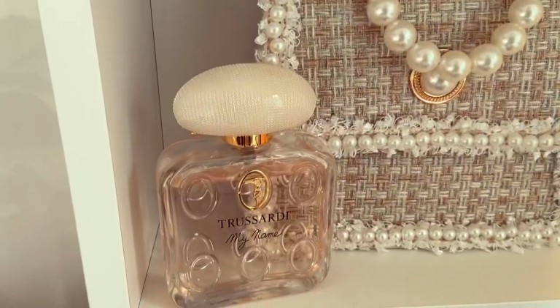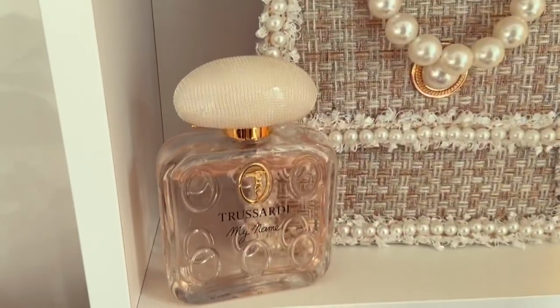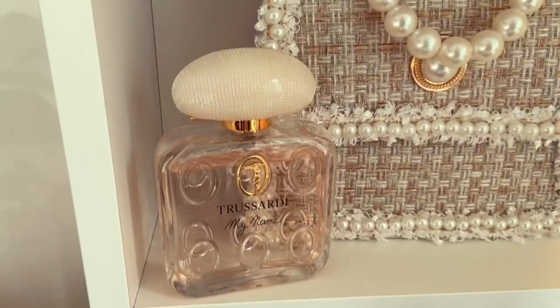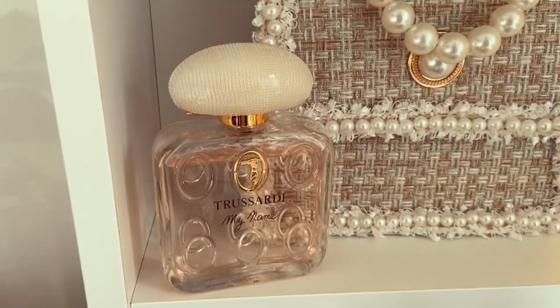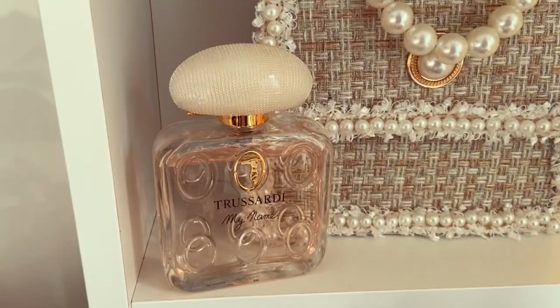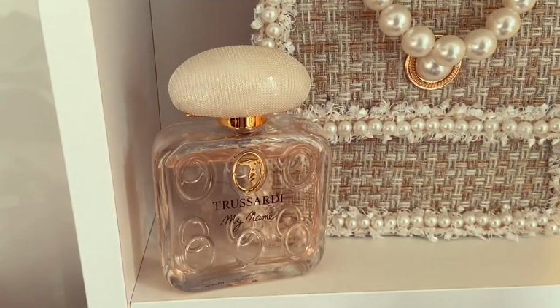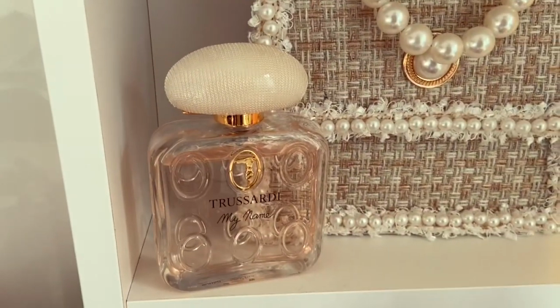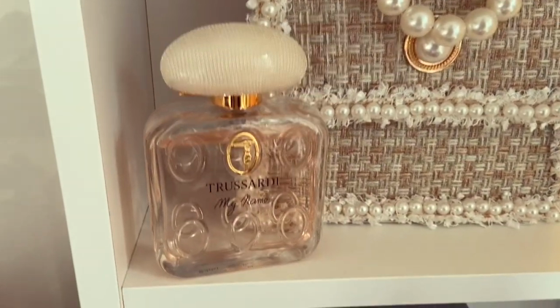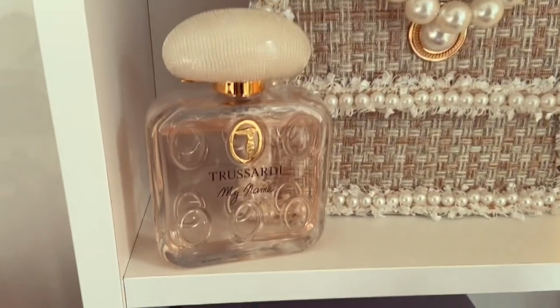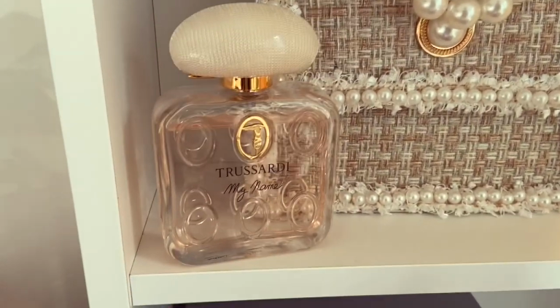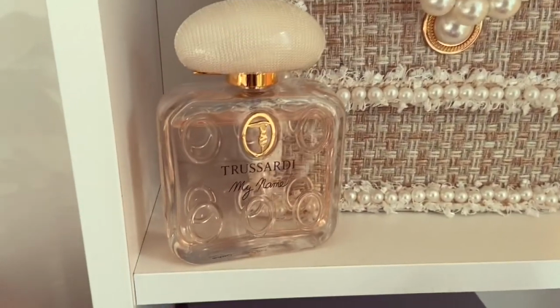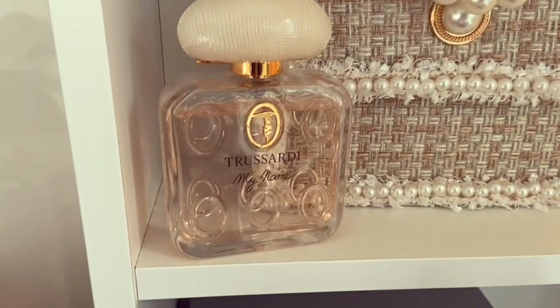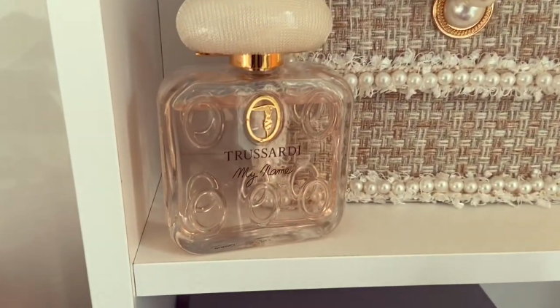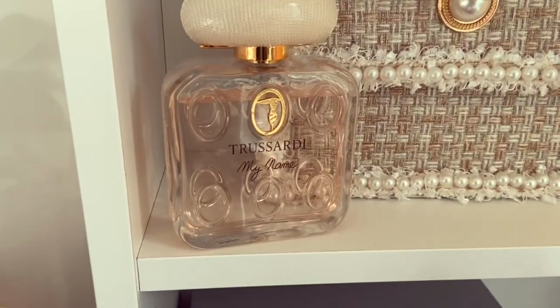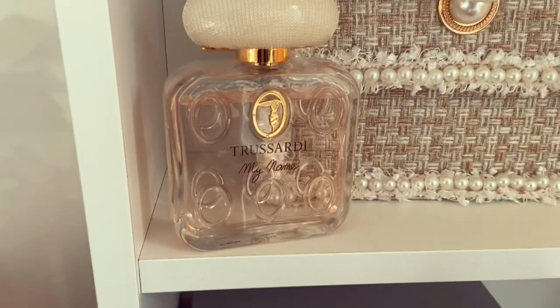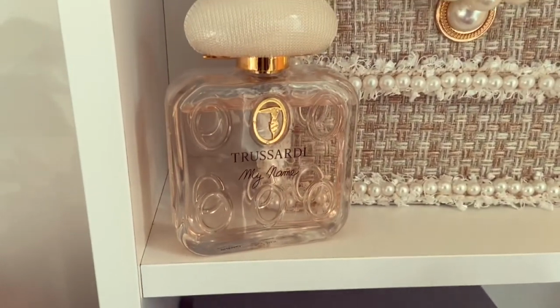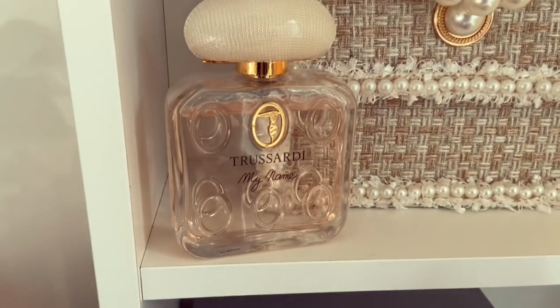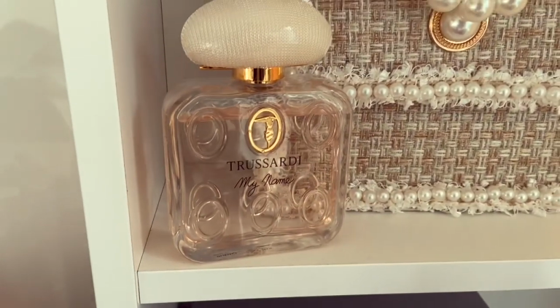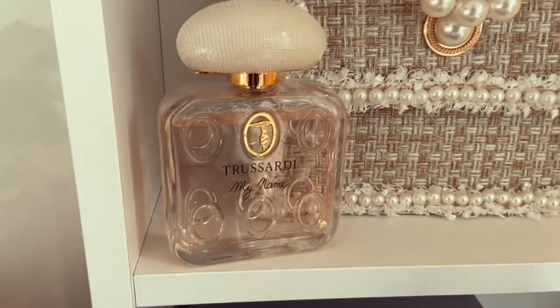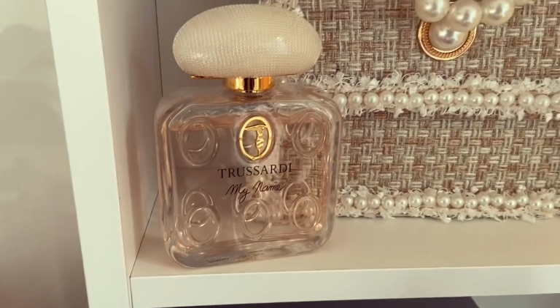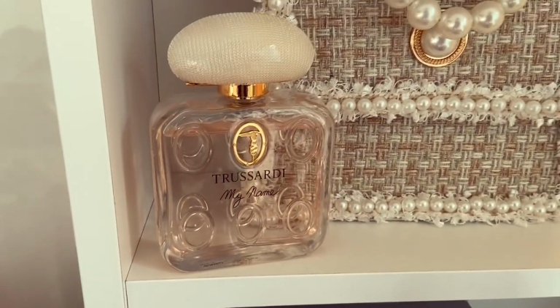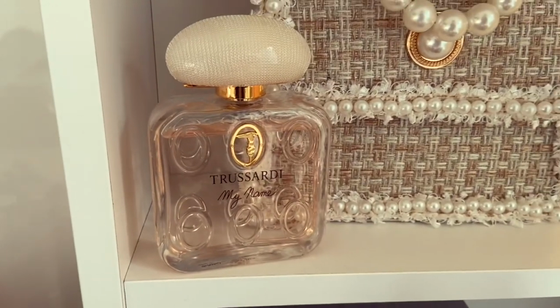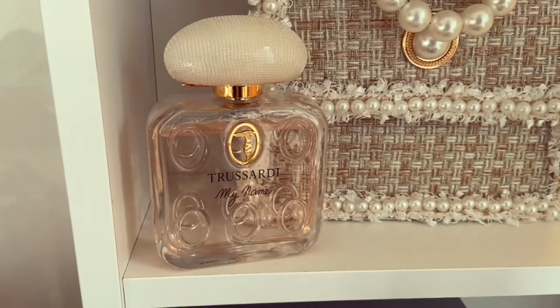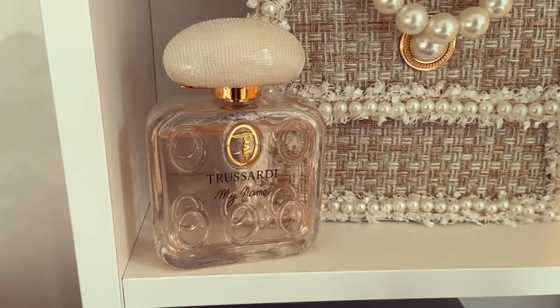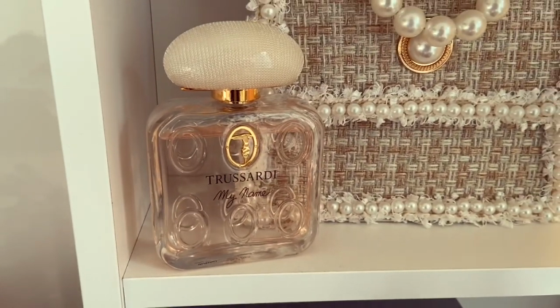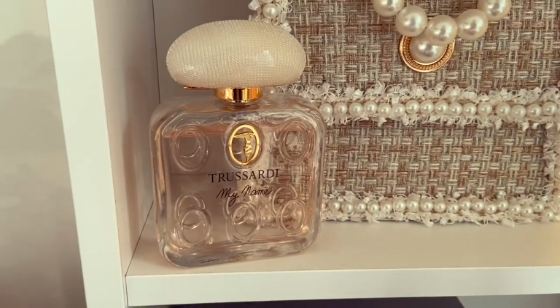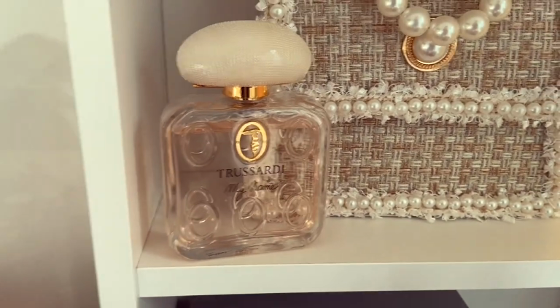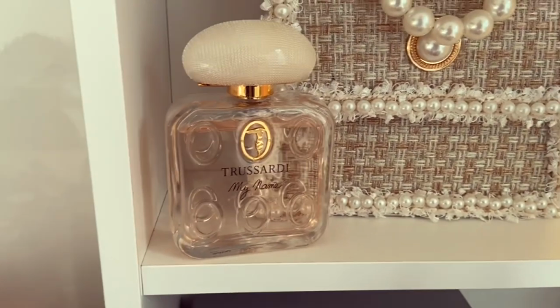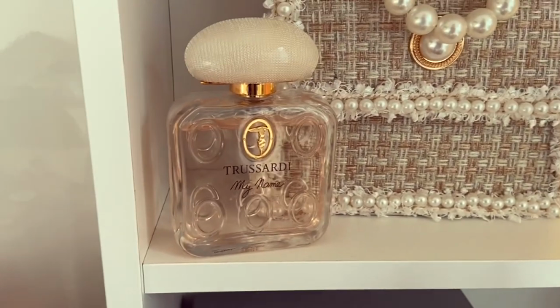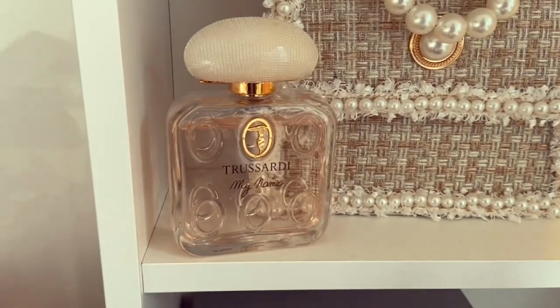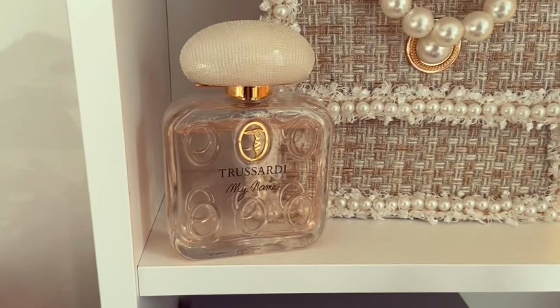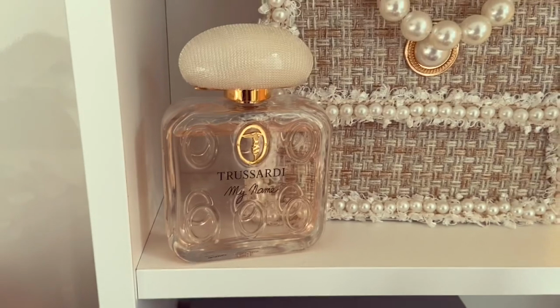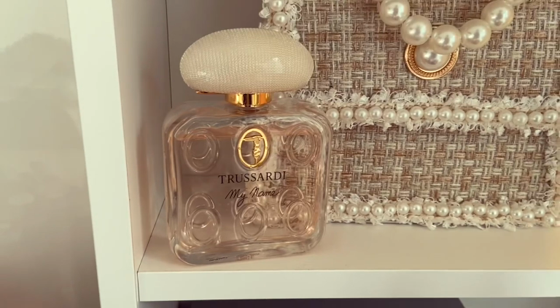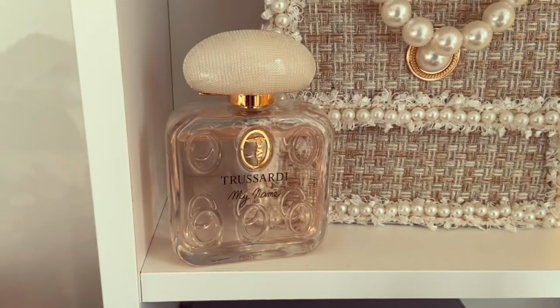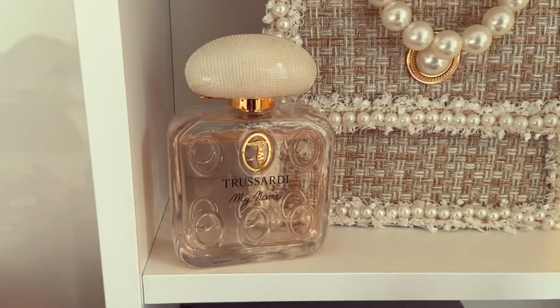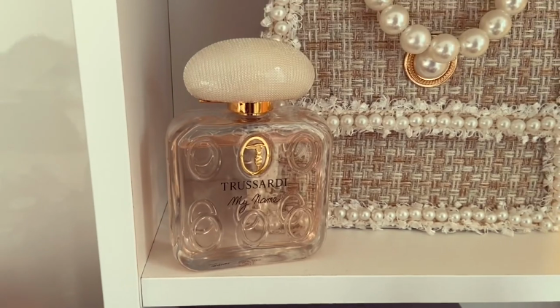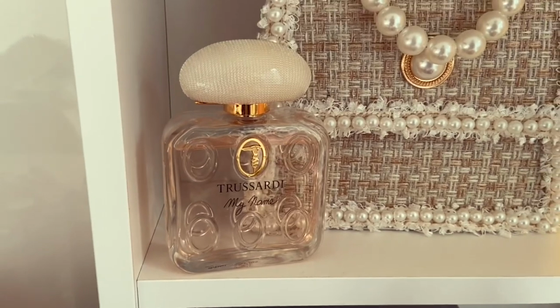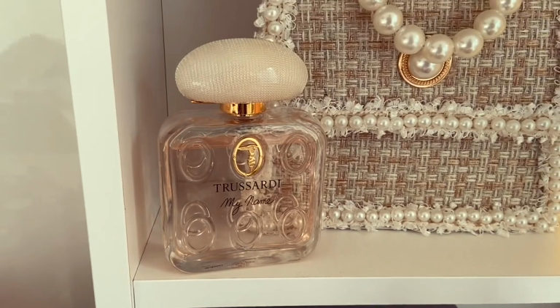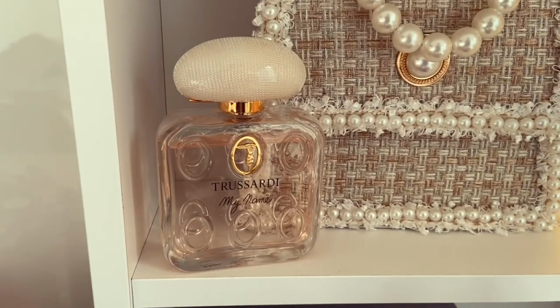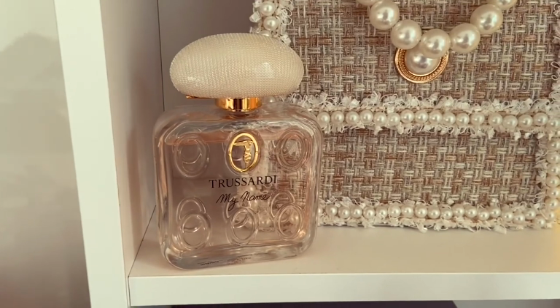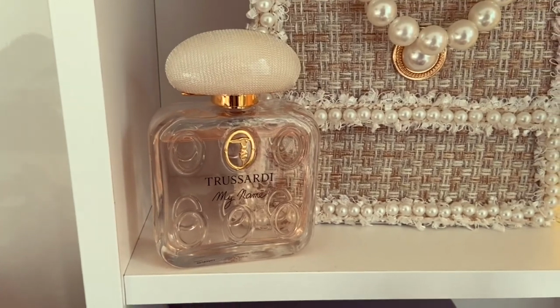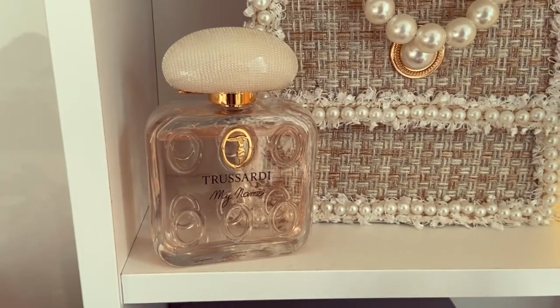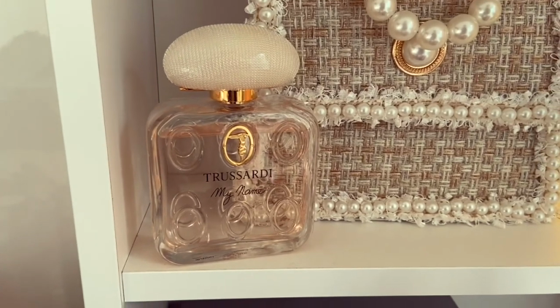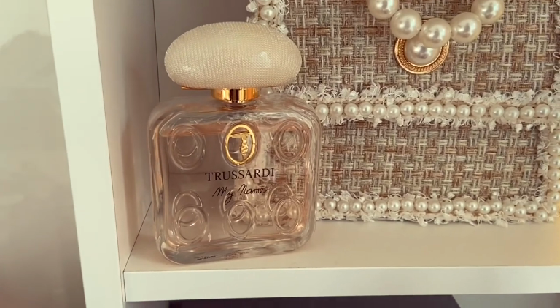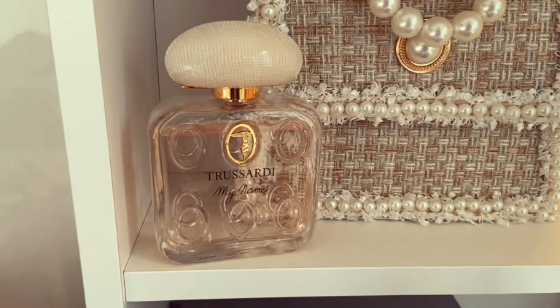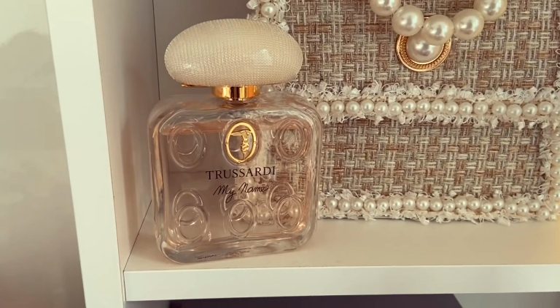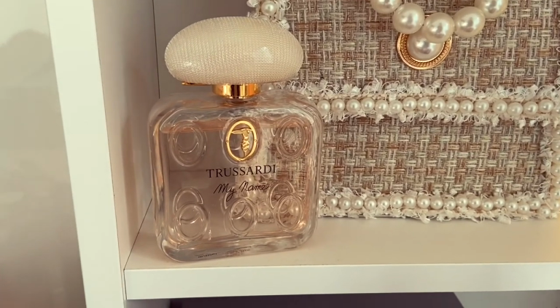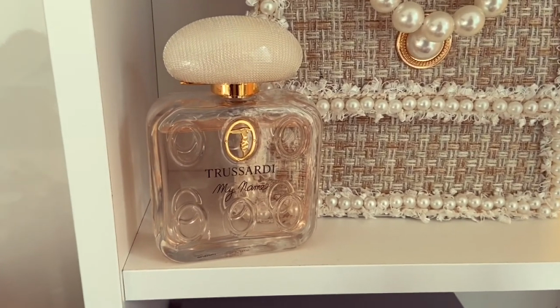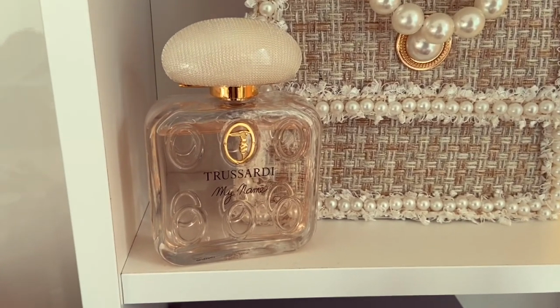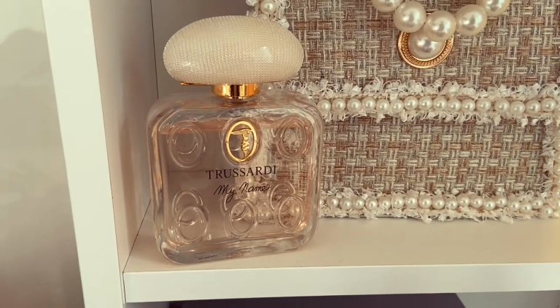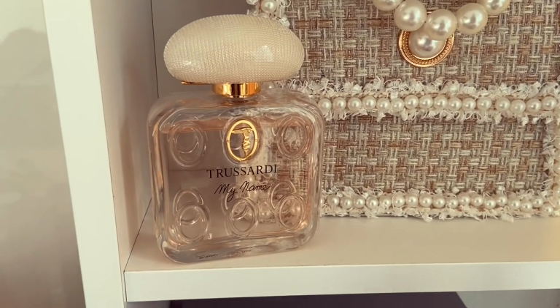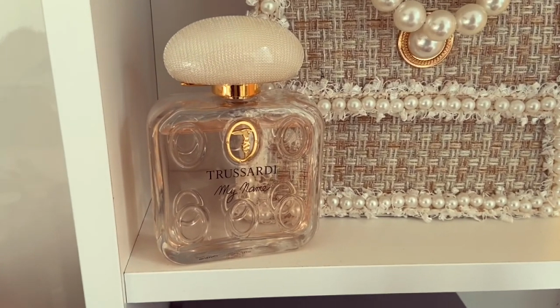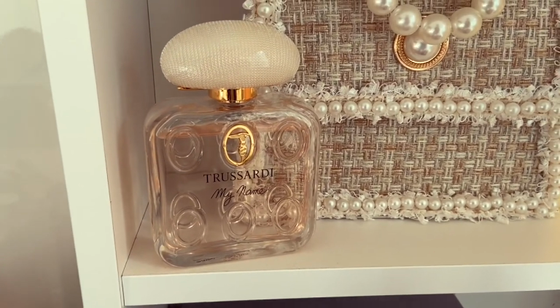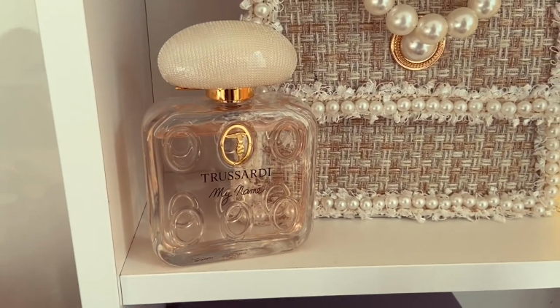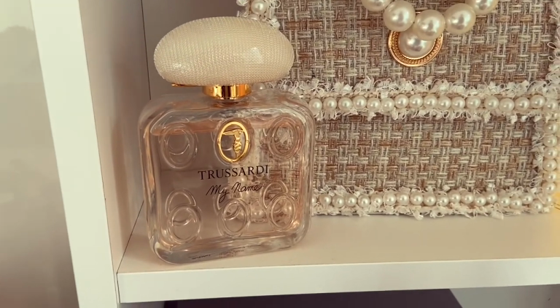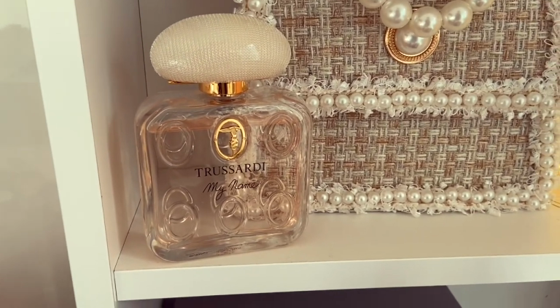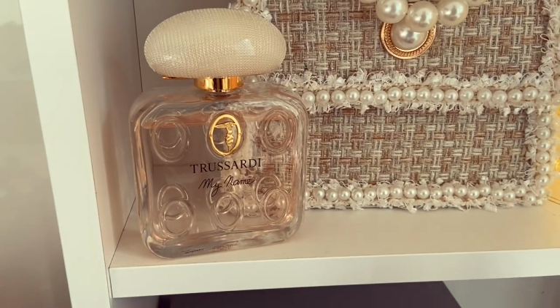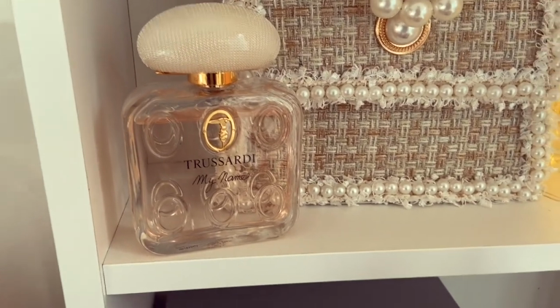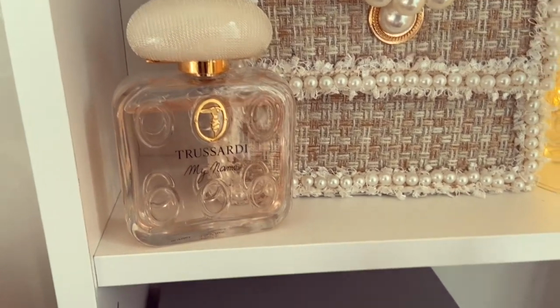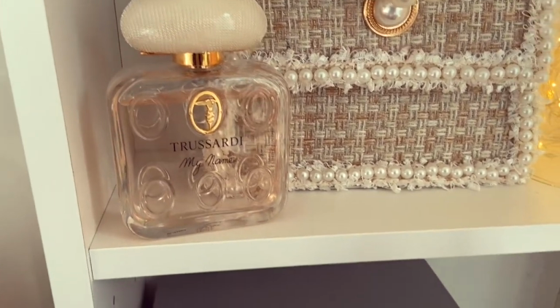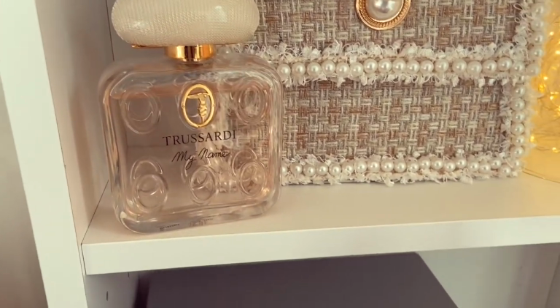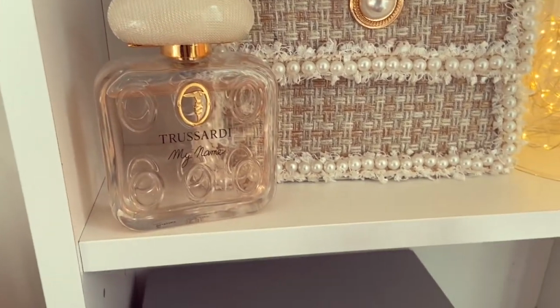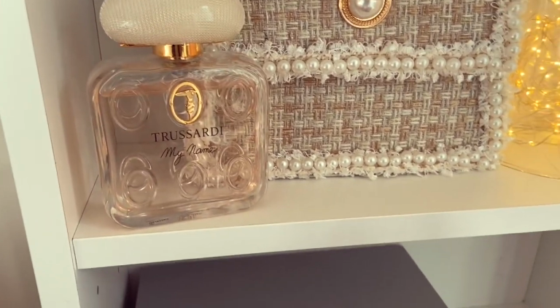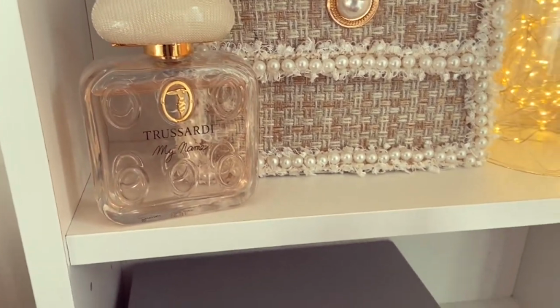Next up down here we have Trussardi My Name — a really nice thin veil of a powdery, creamy fragrance. Really nice.